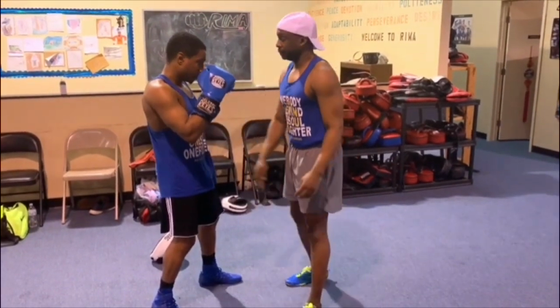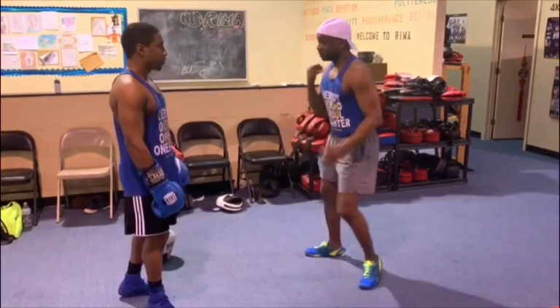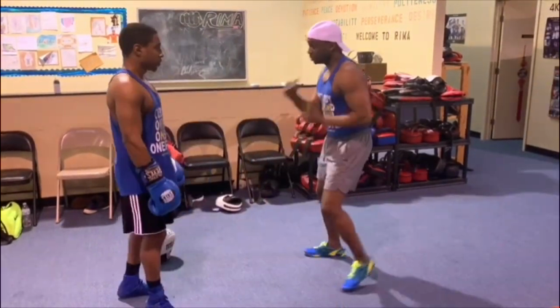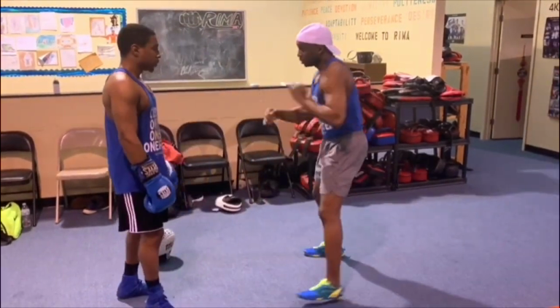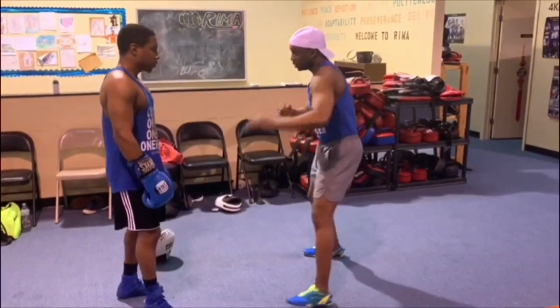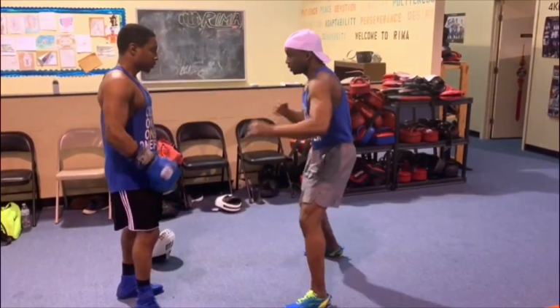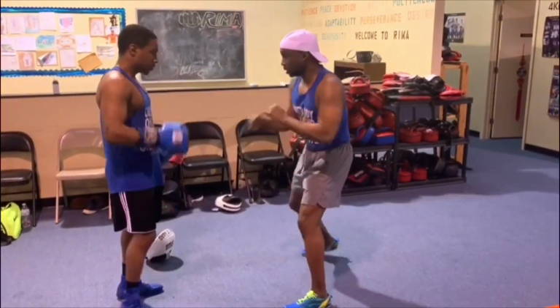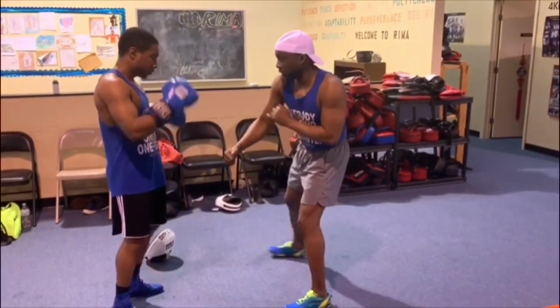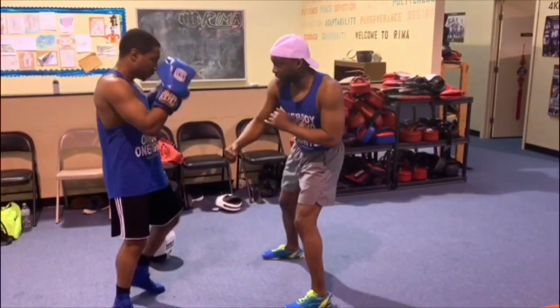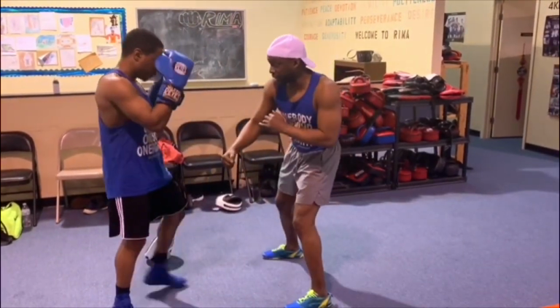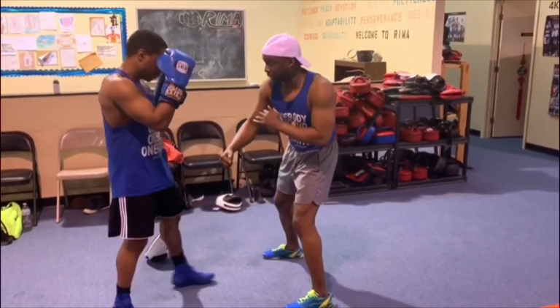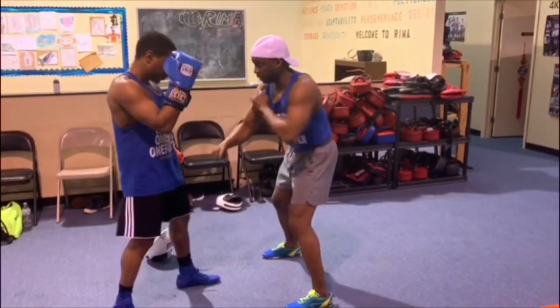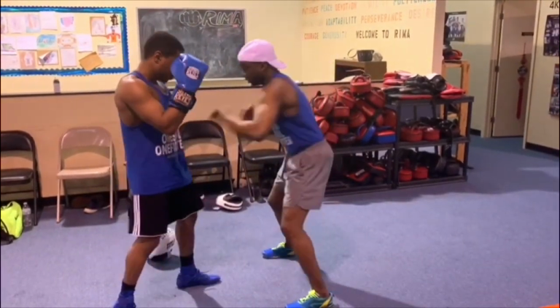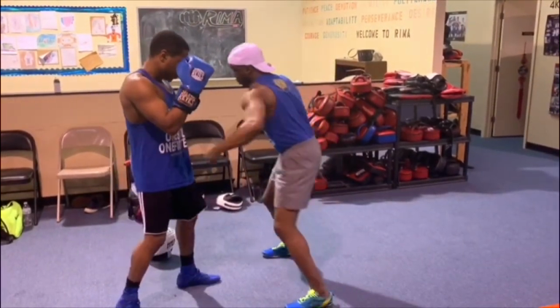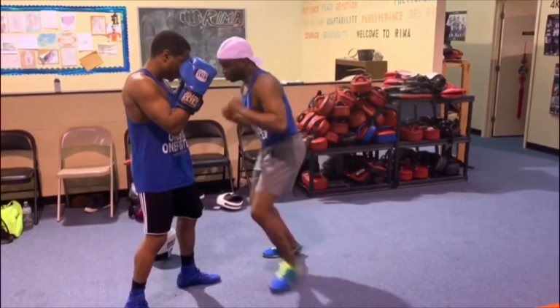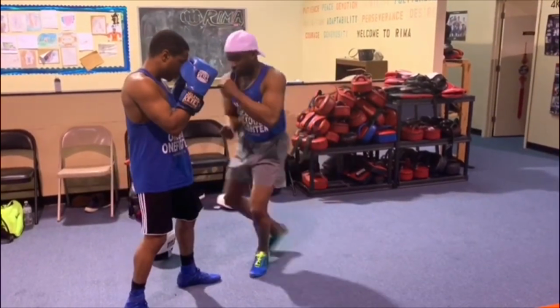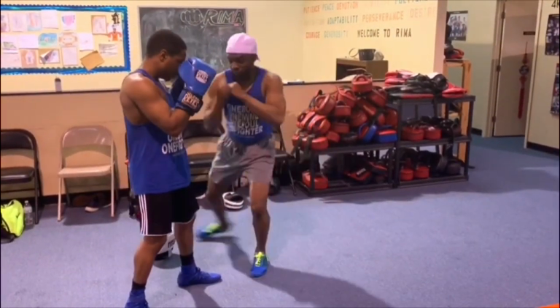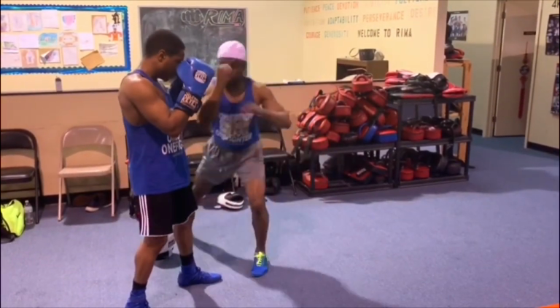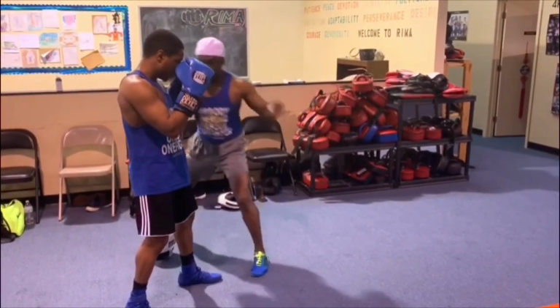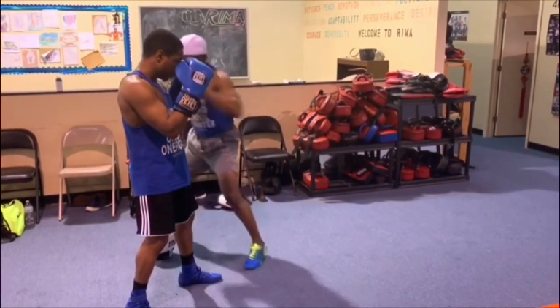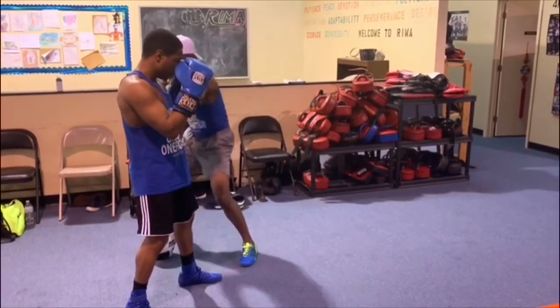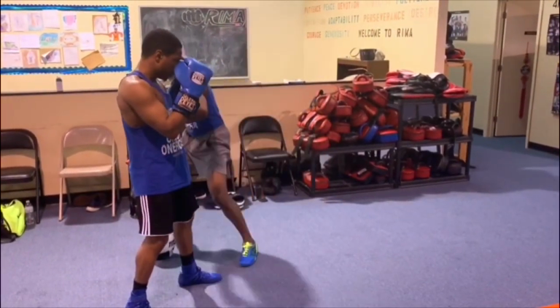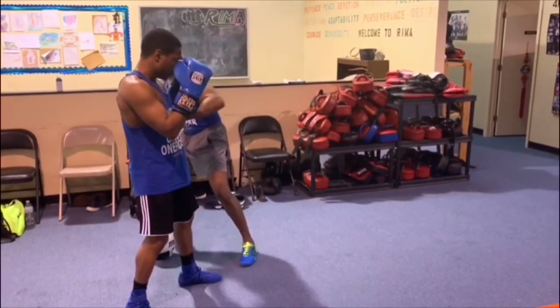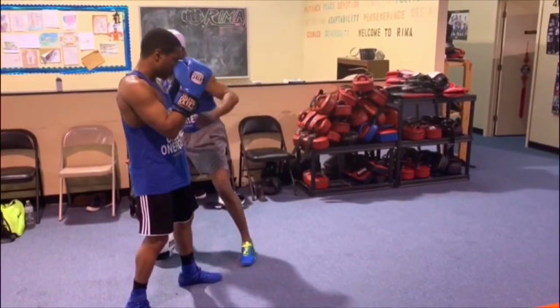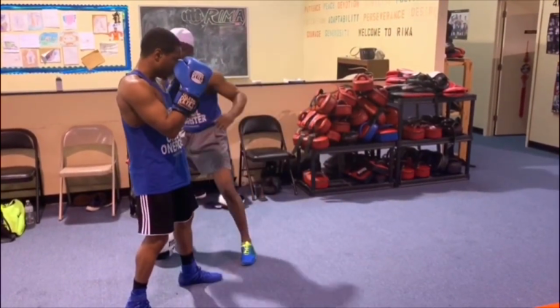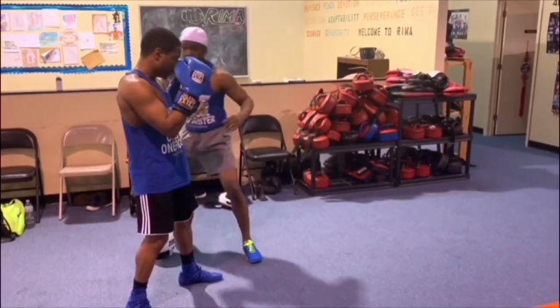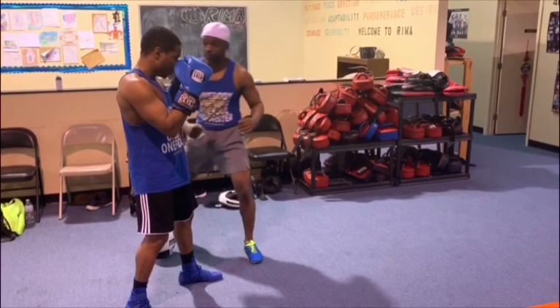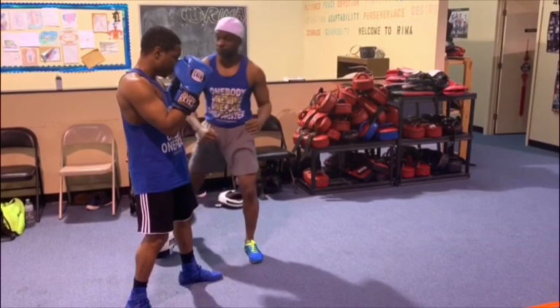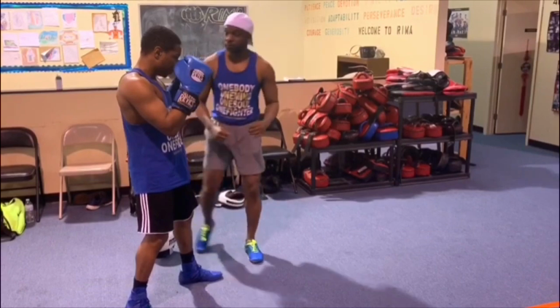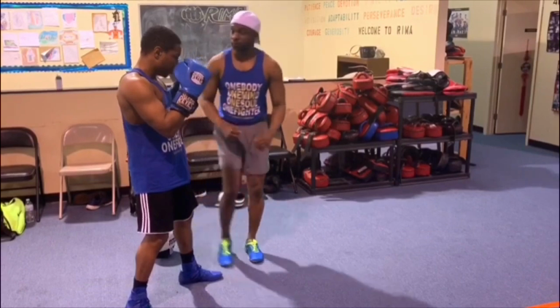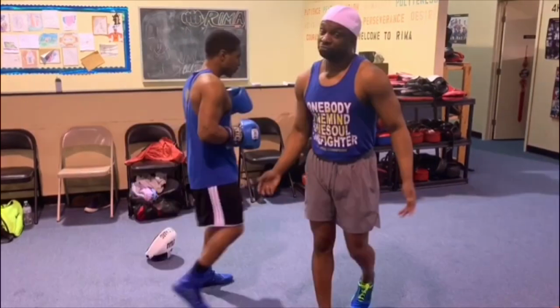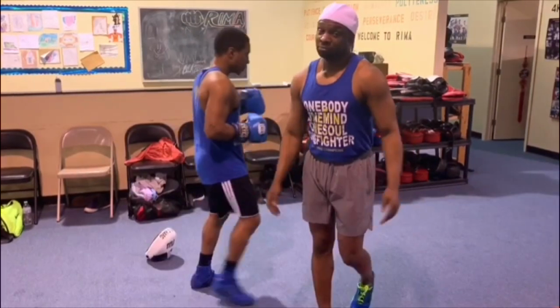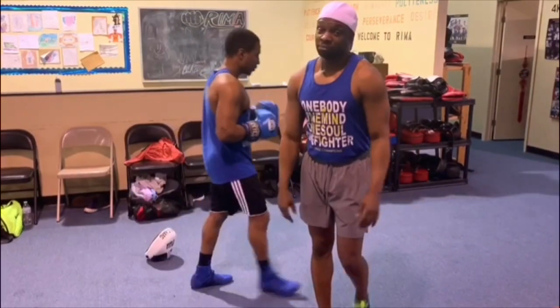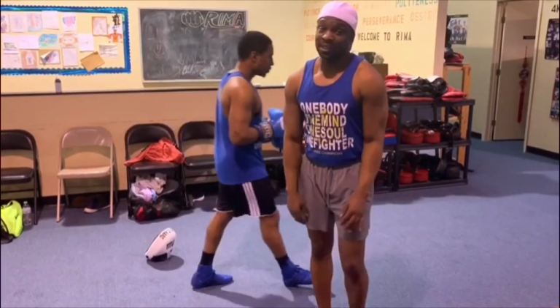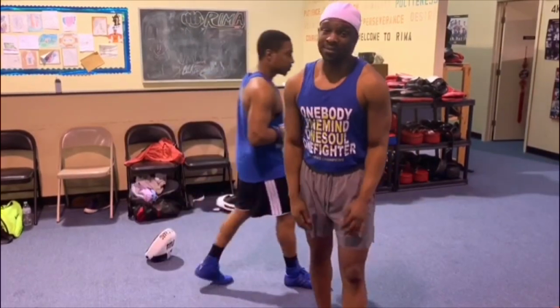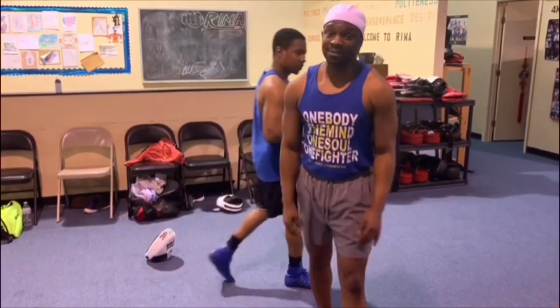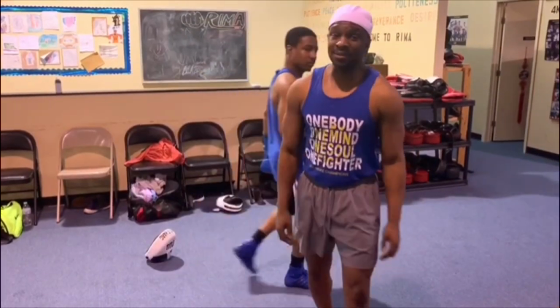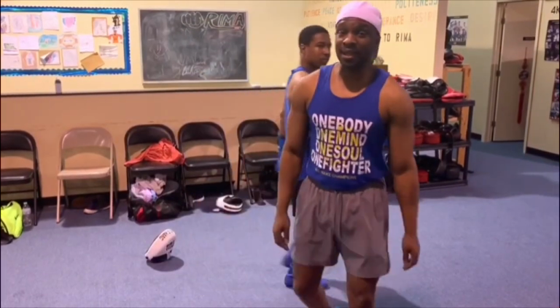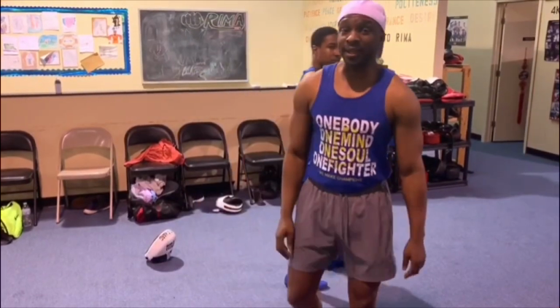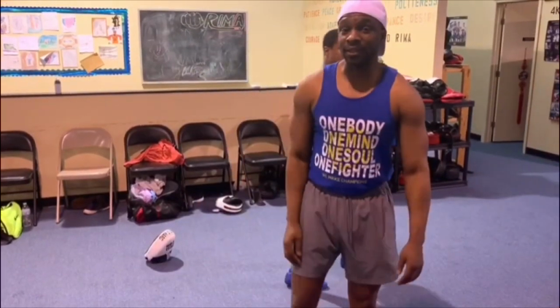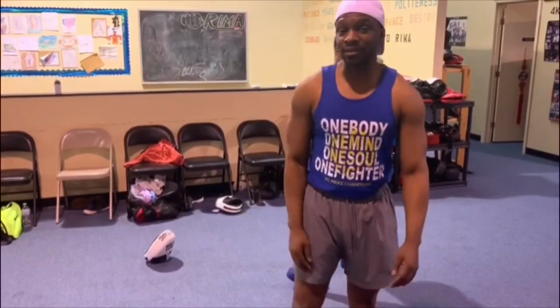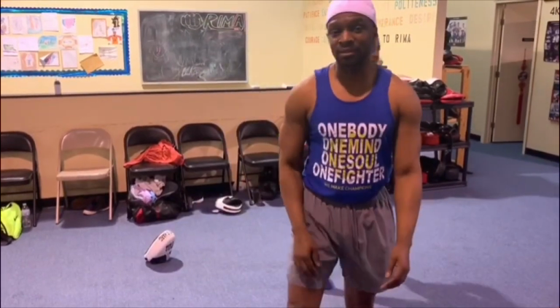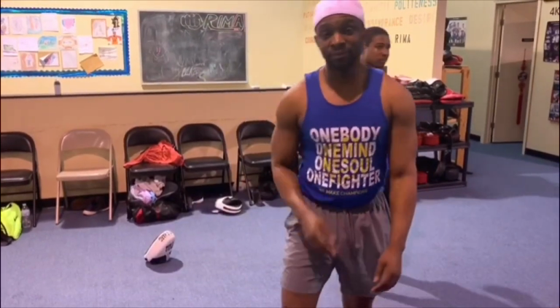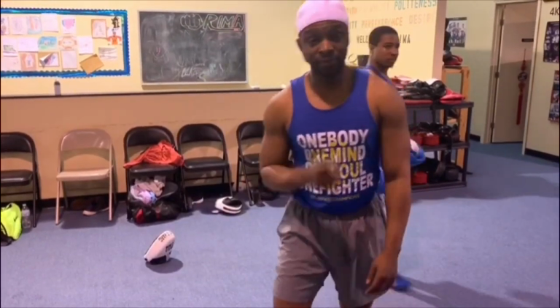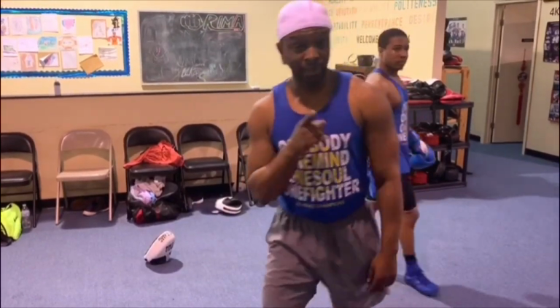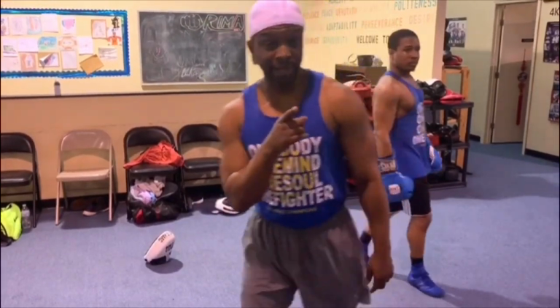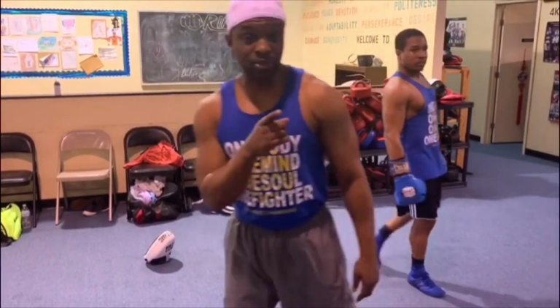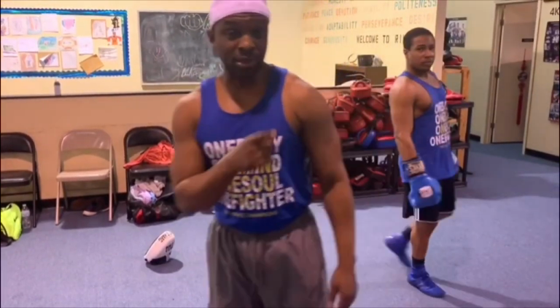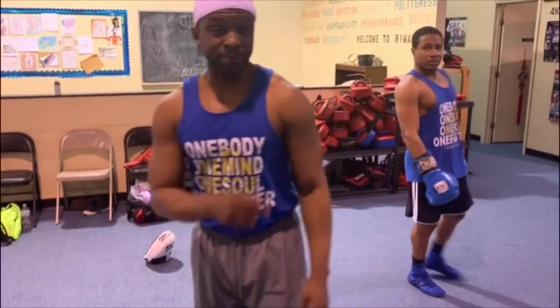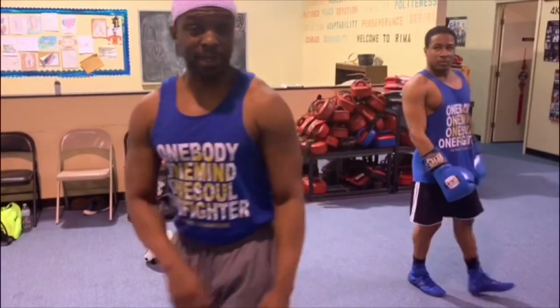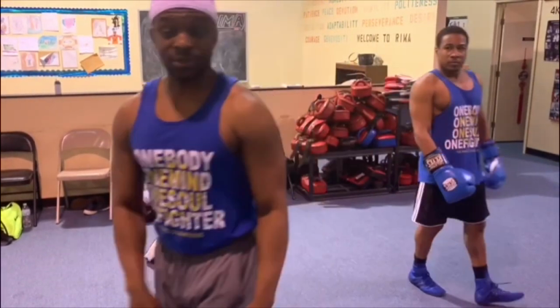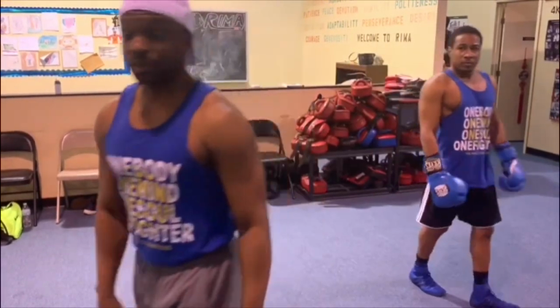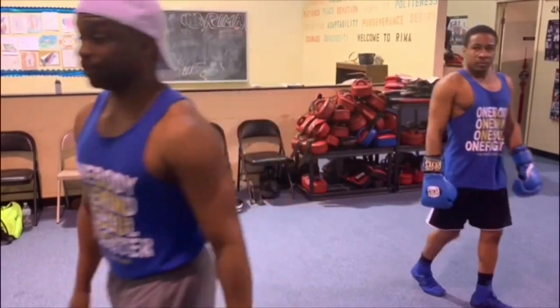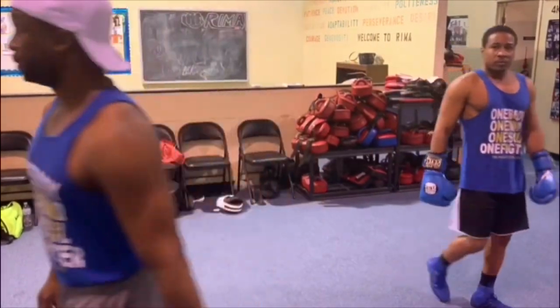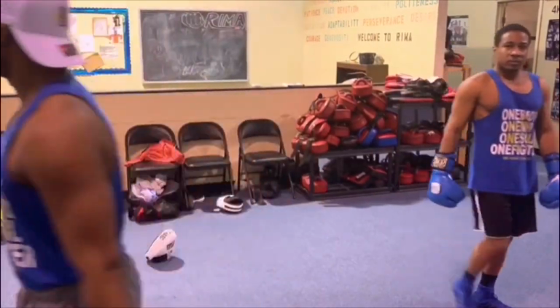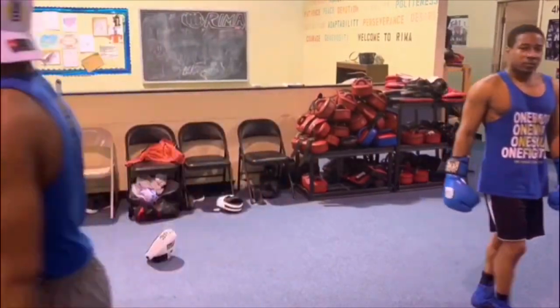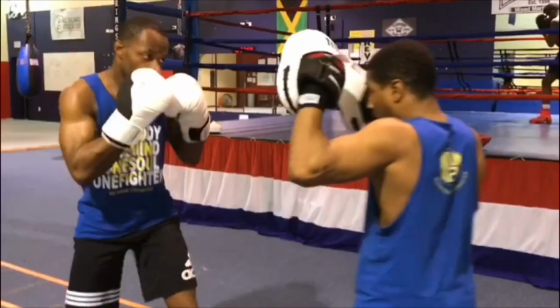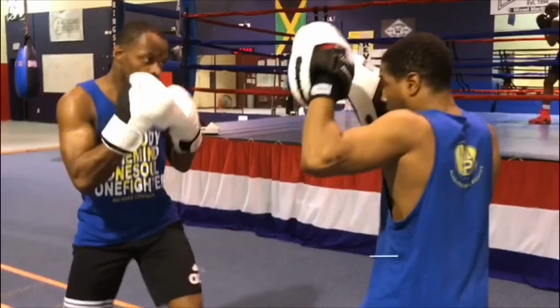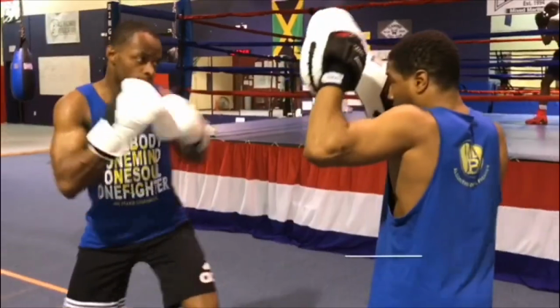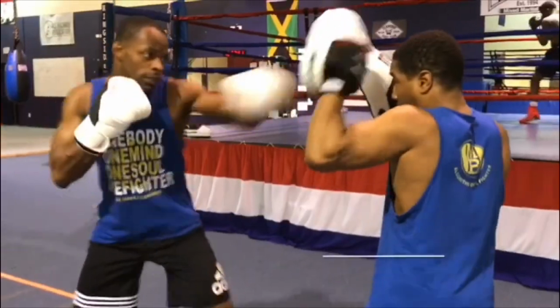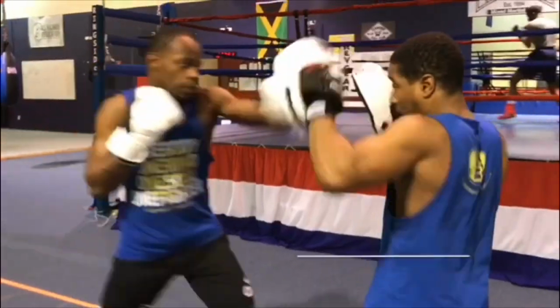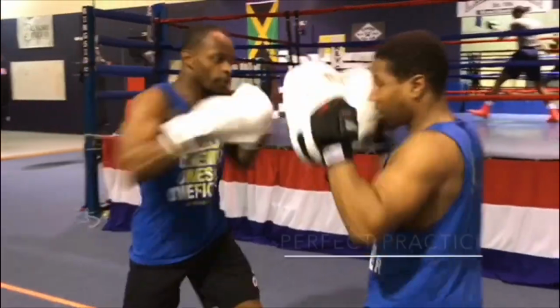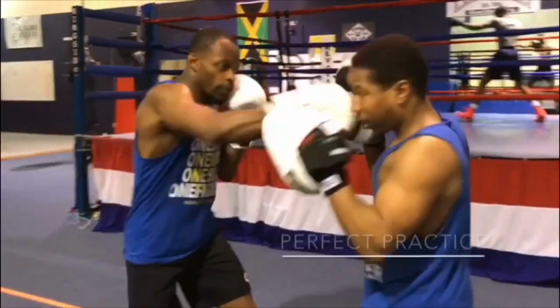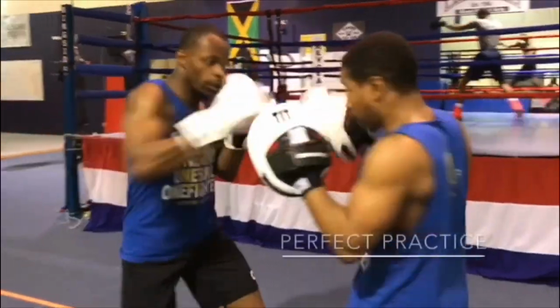Master the science with the peekaboo punch performance program by Master Boxing.